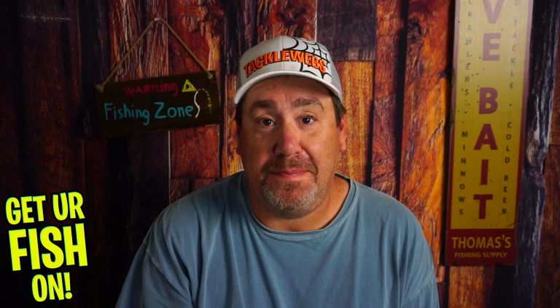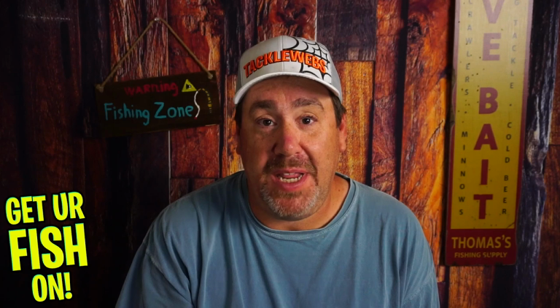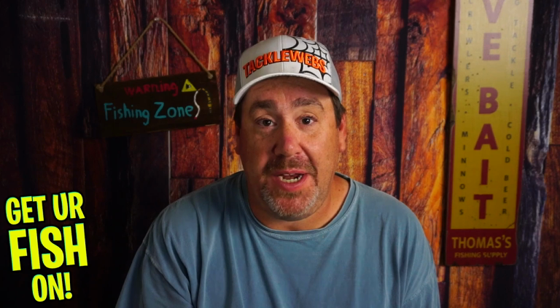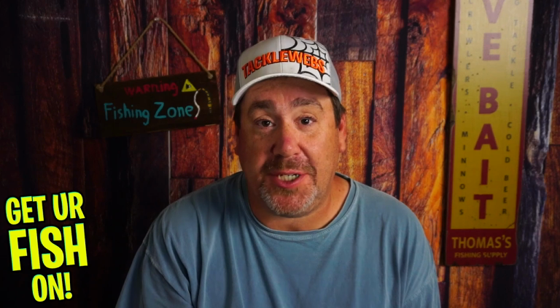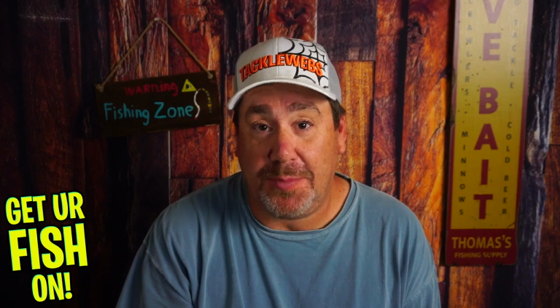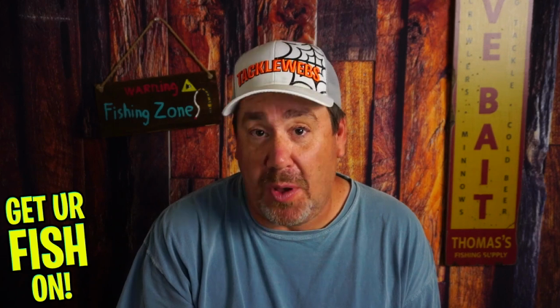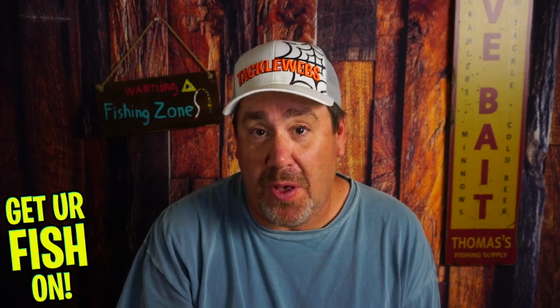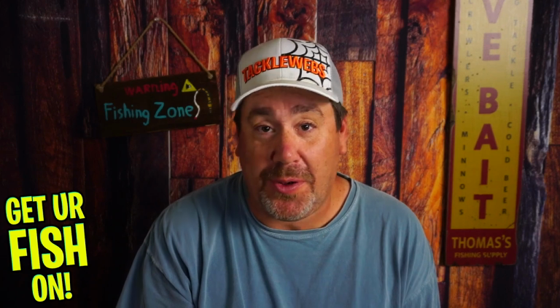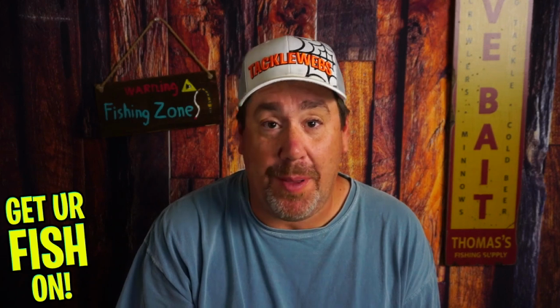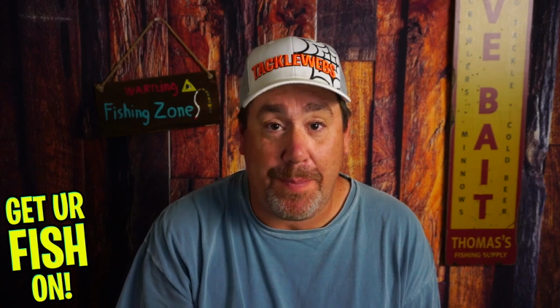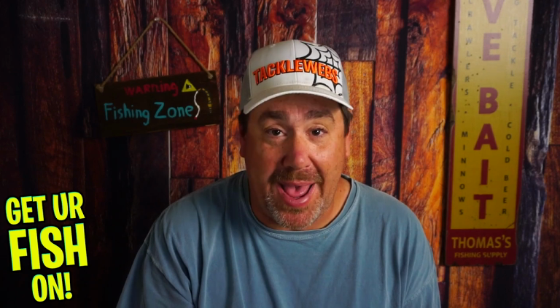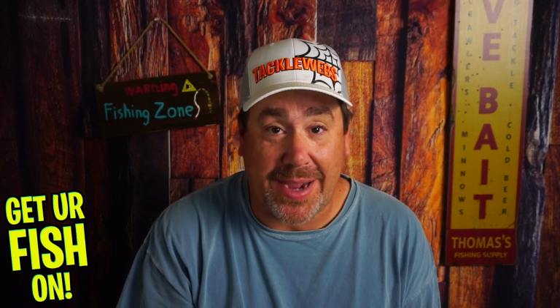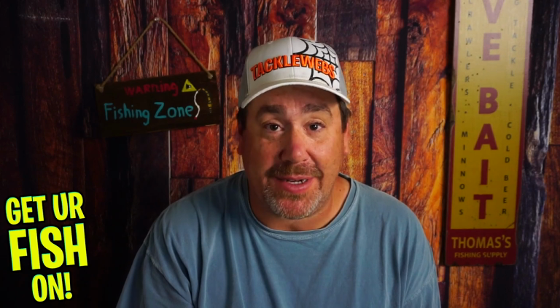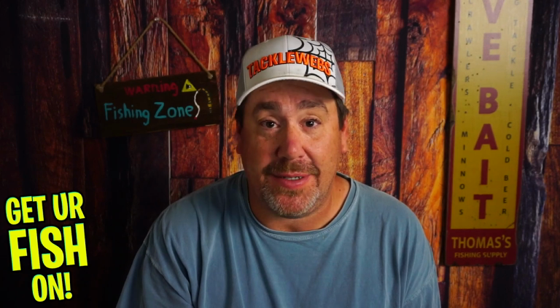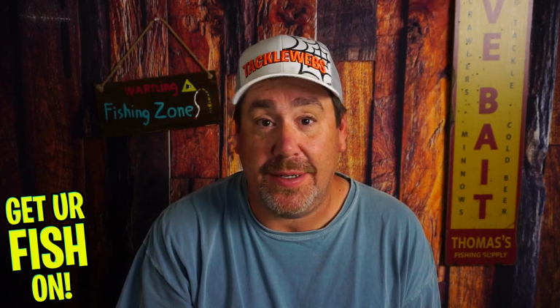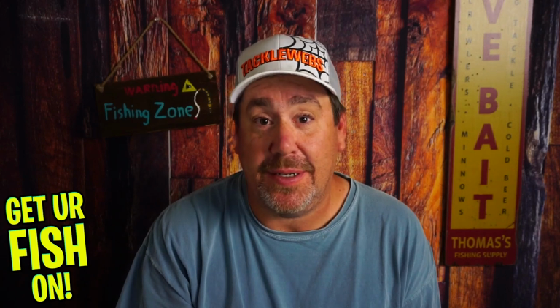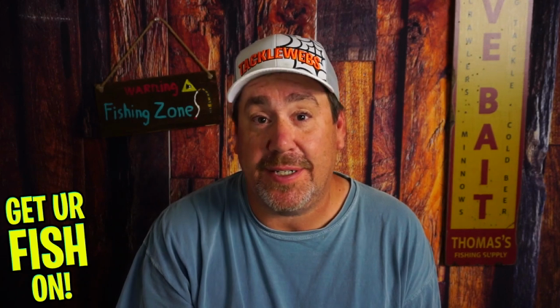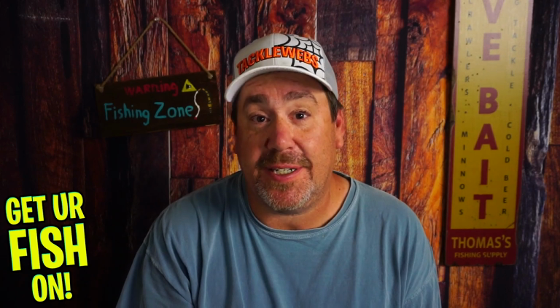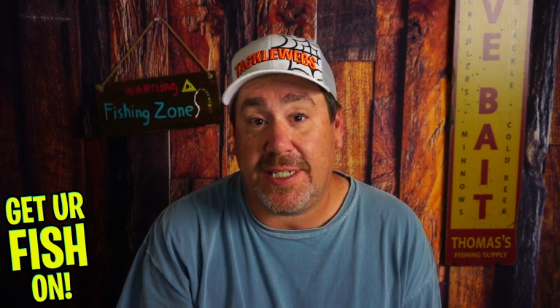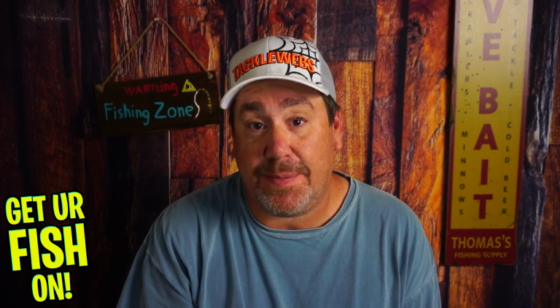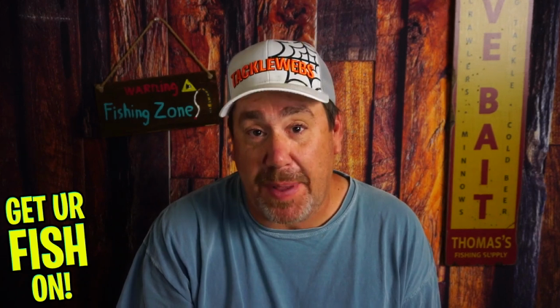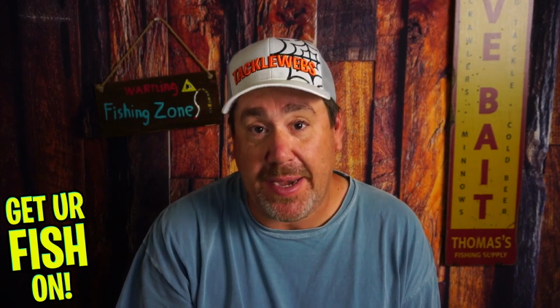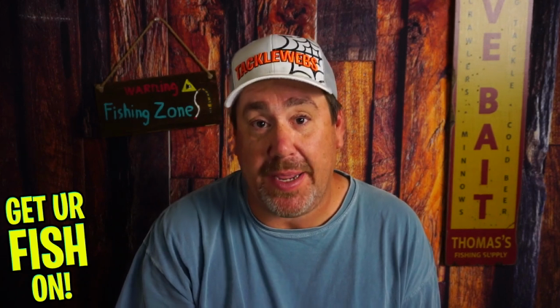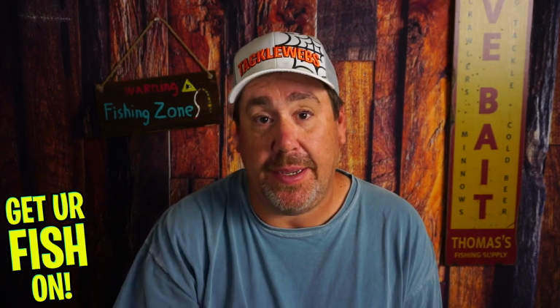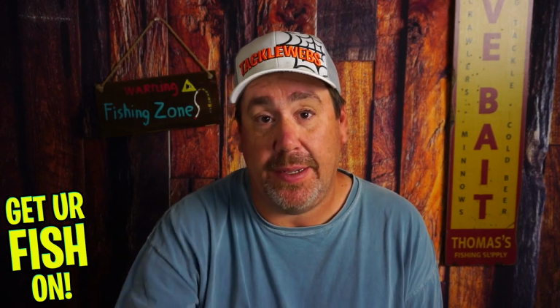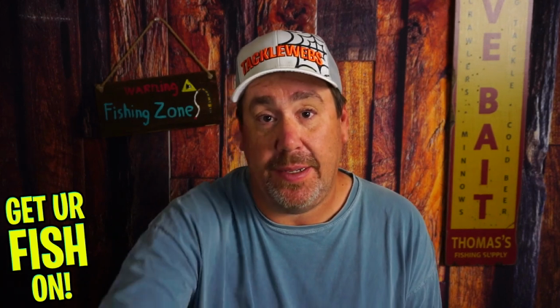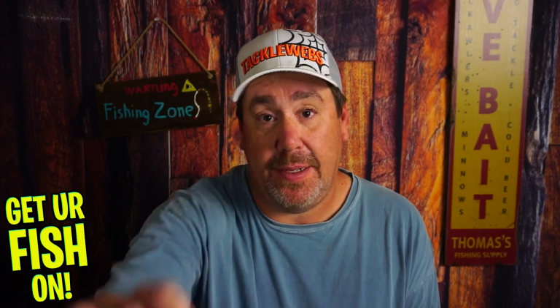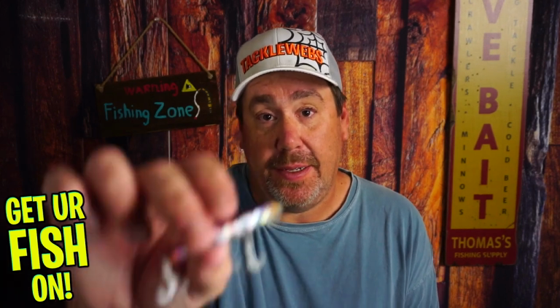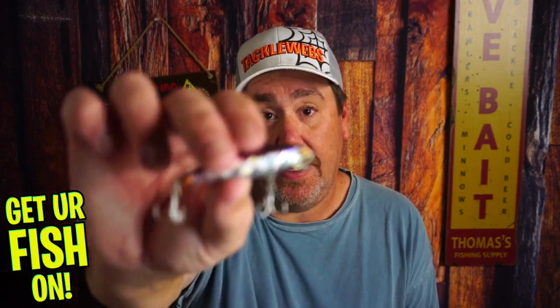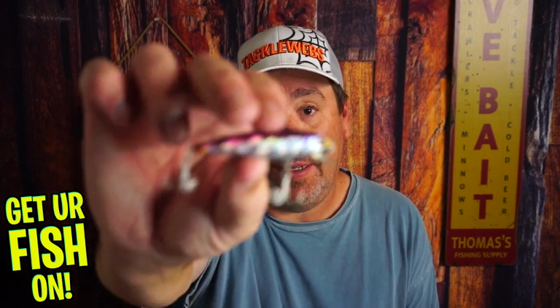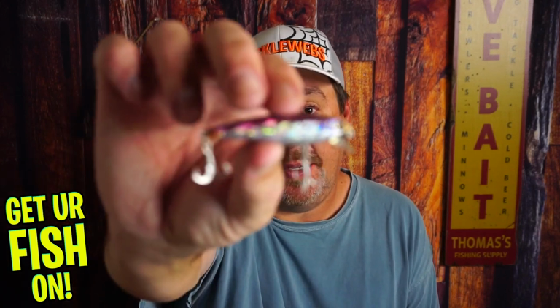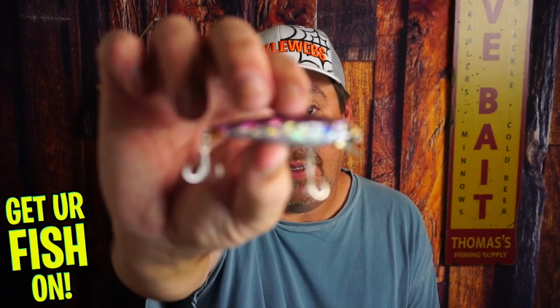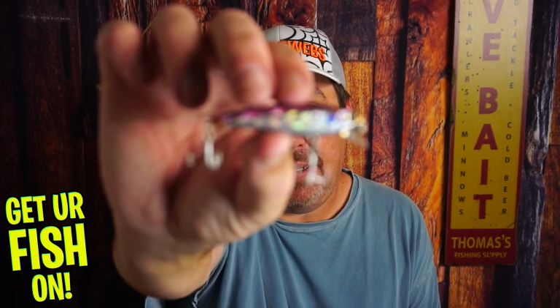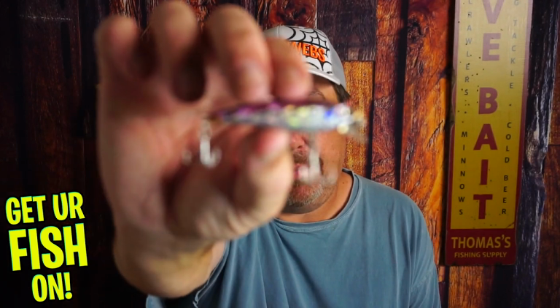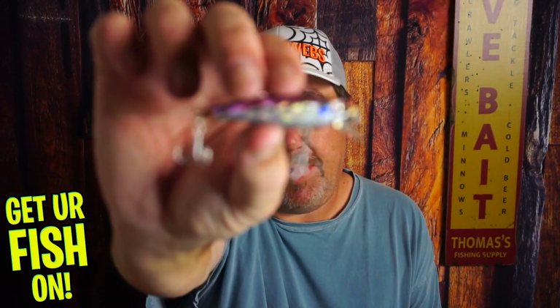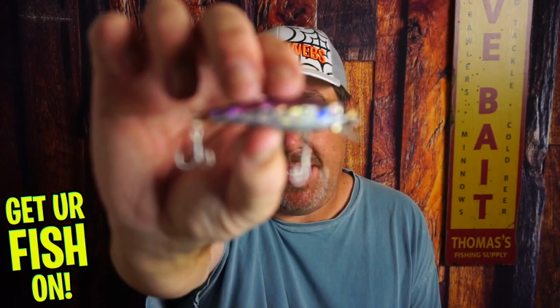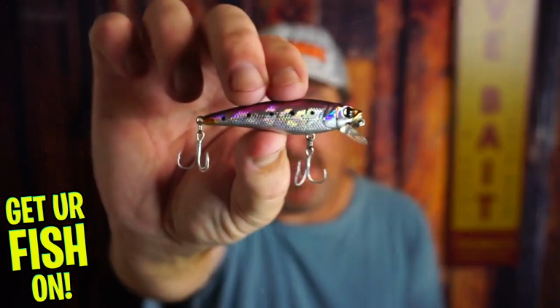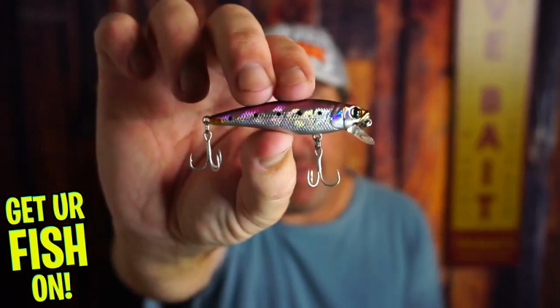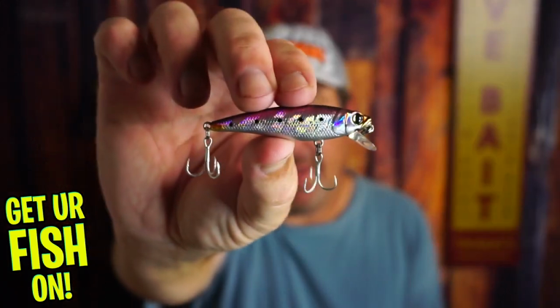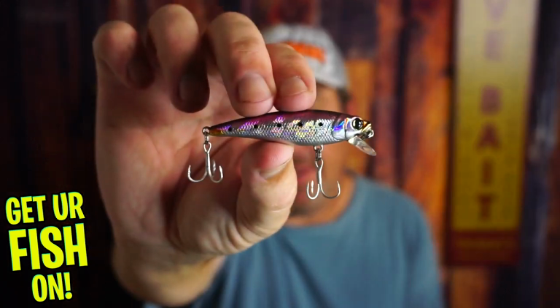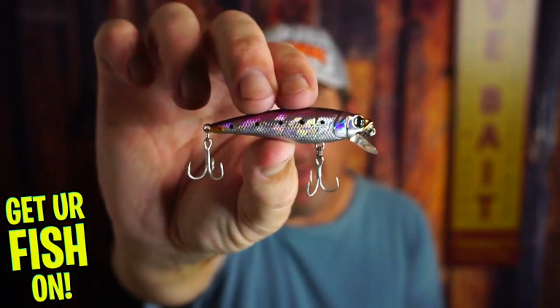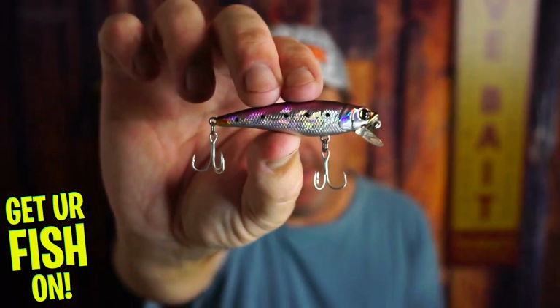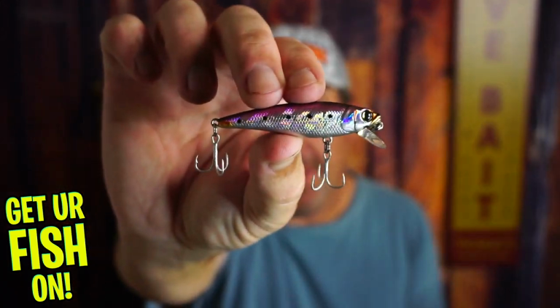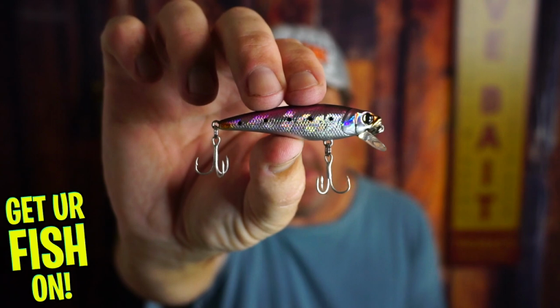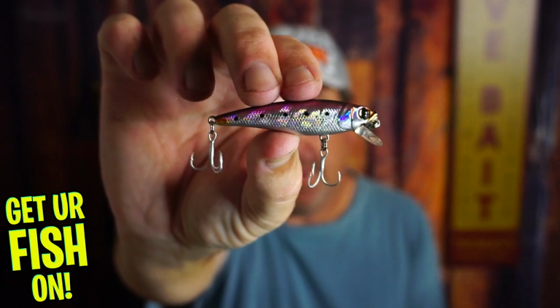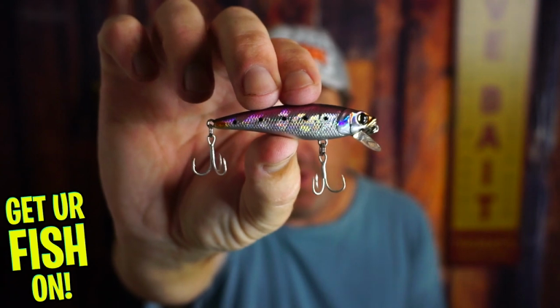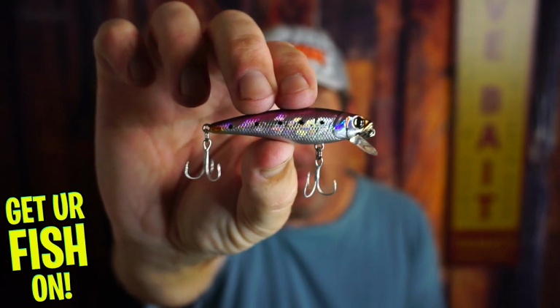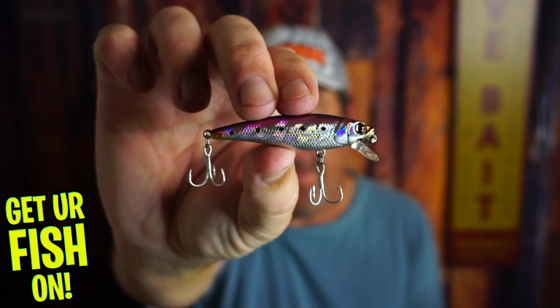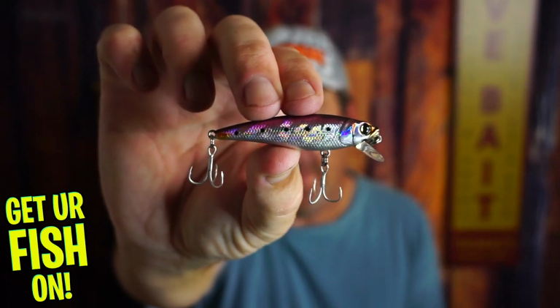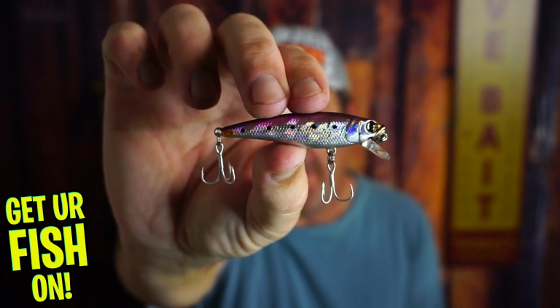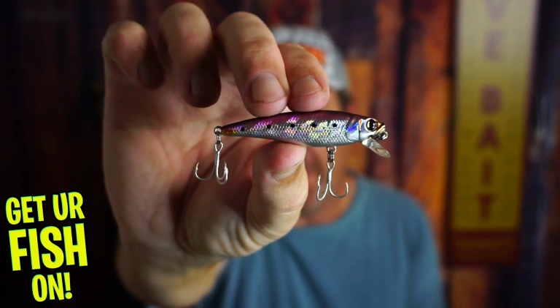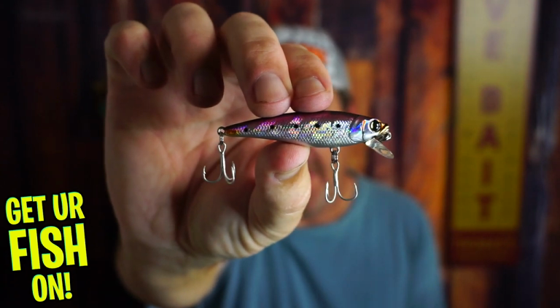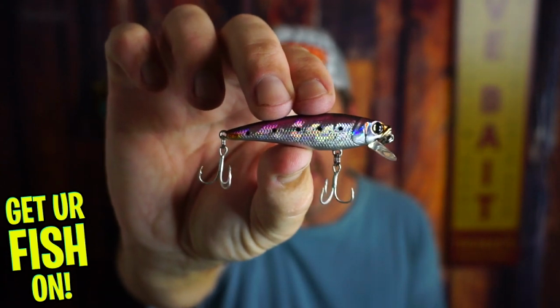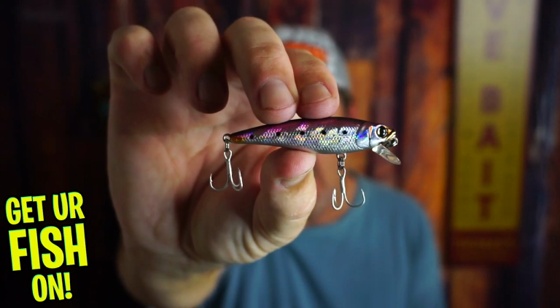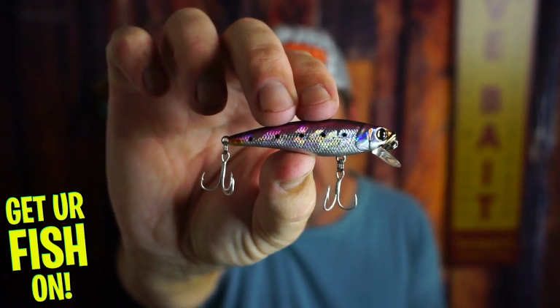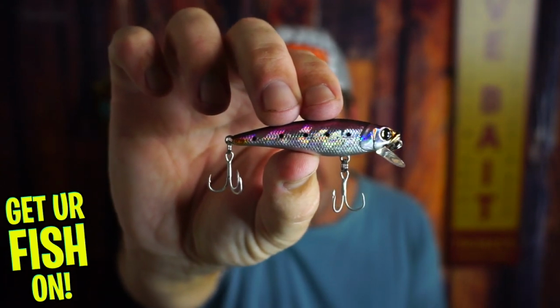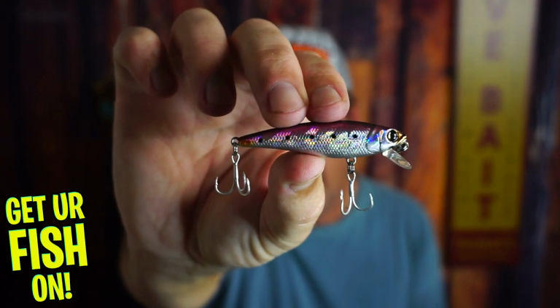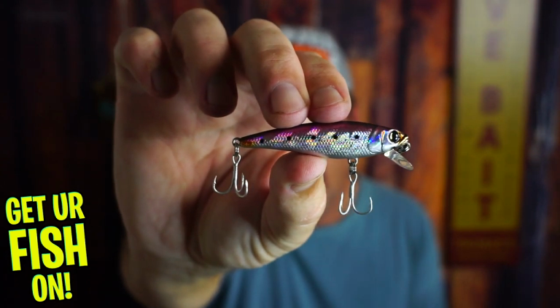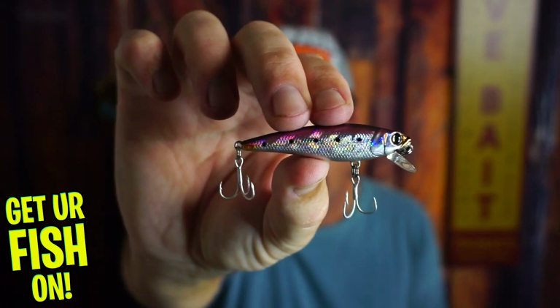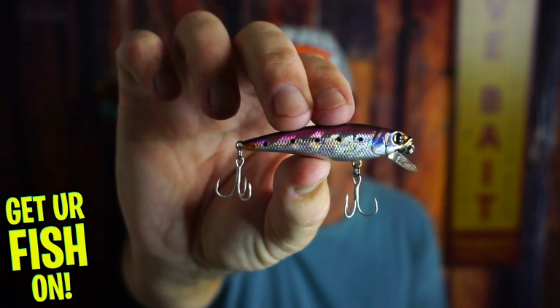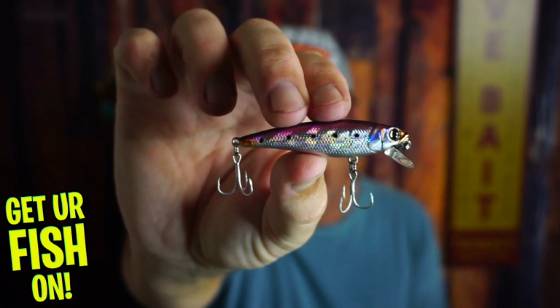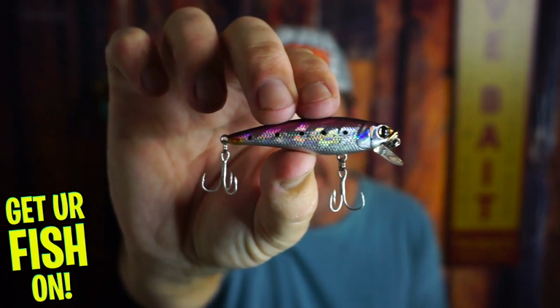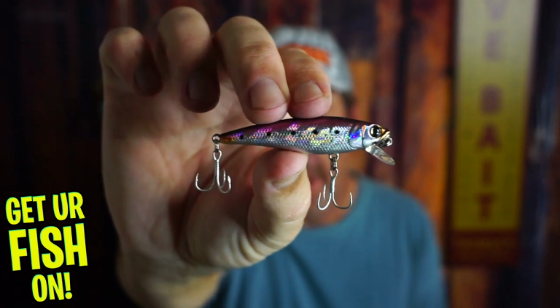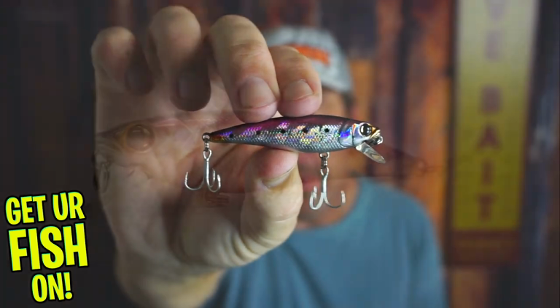Need a small compact suspending bait? Look no further than the Owner Rippin Minnow.